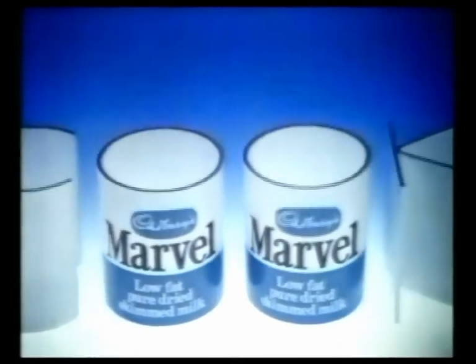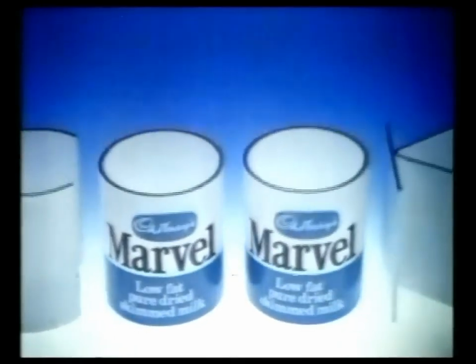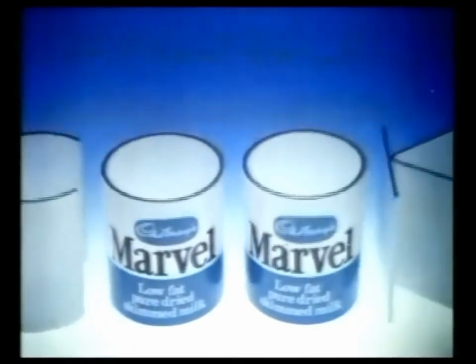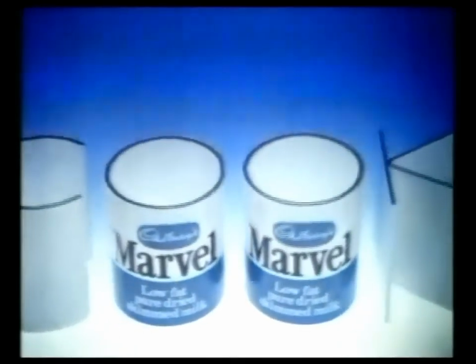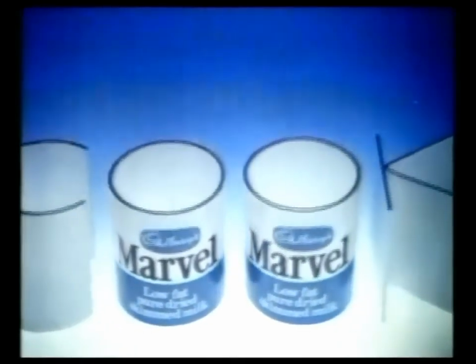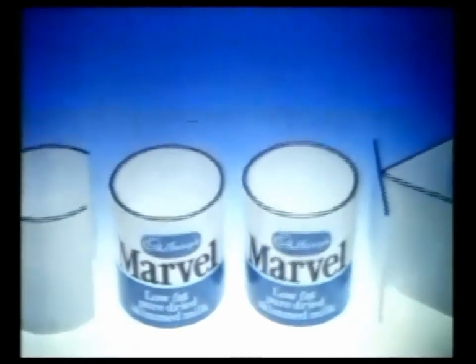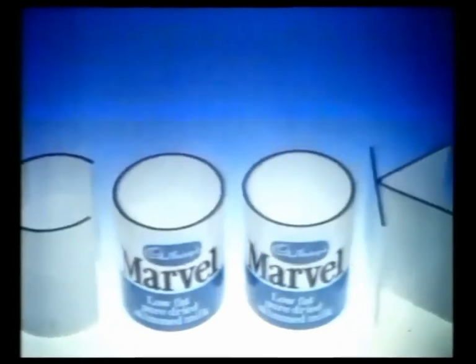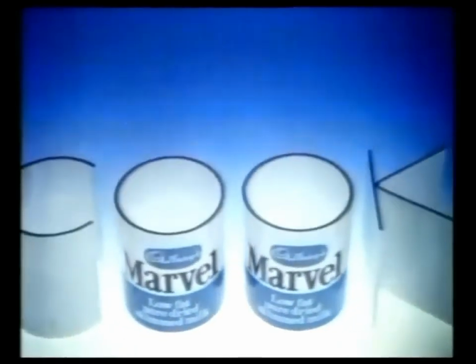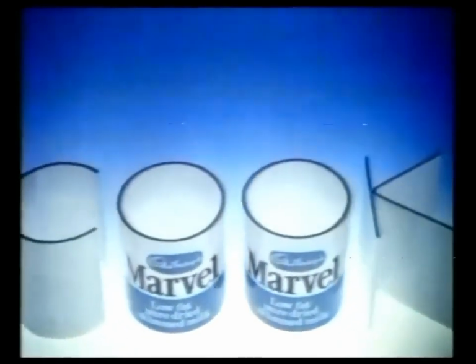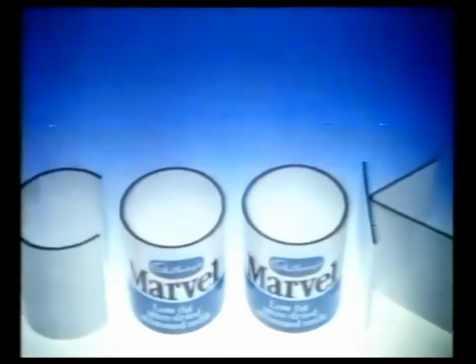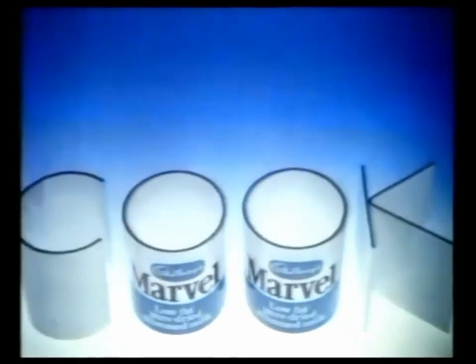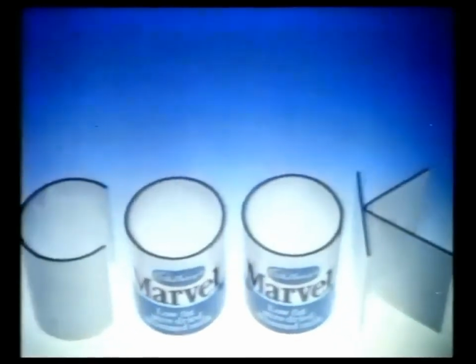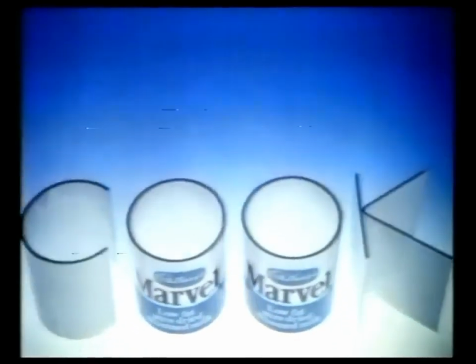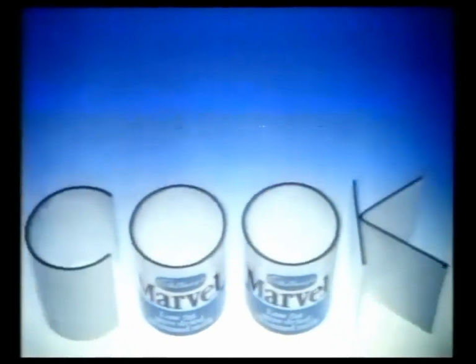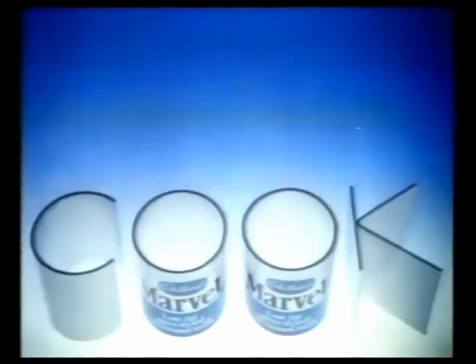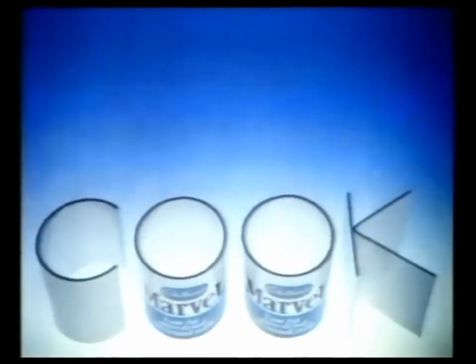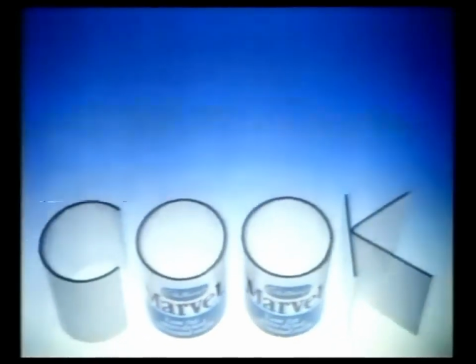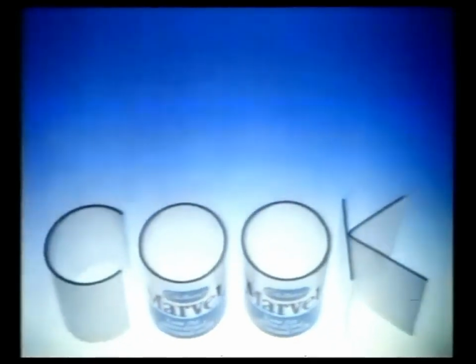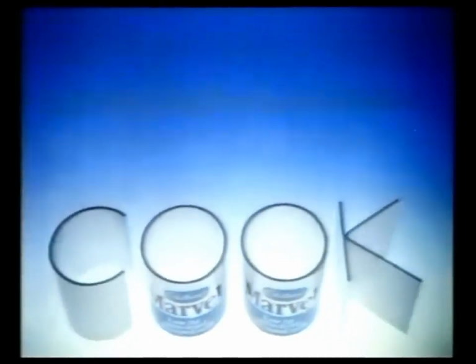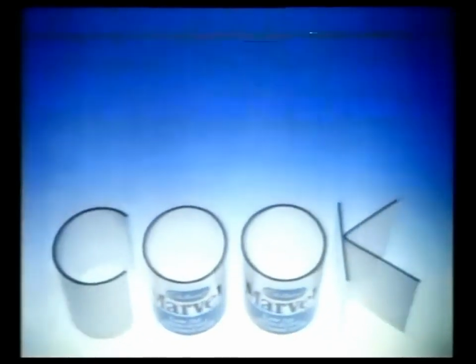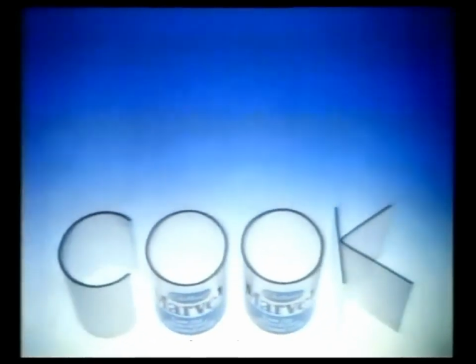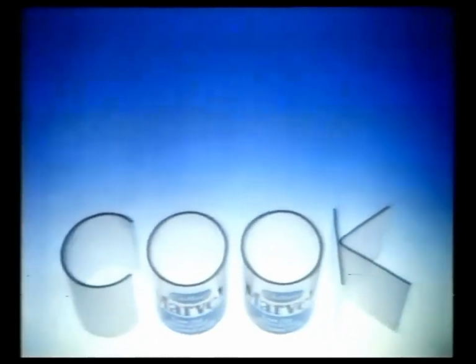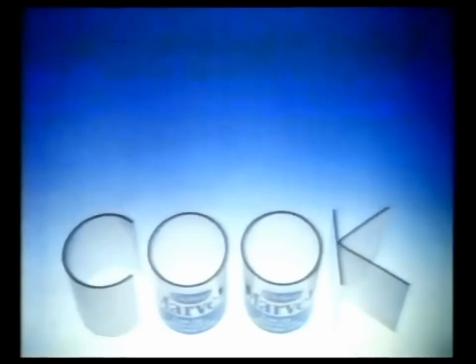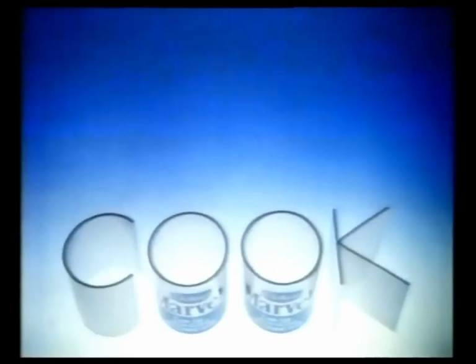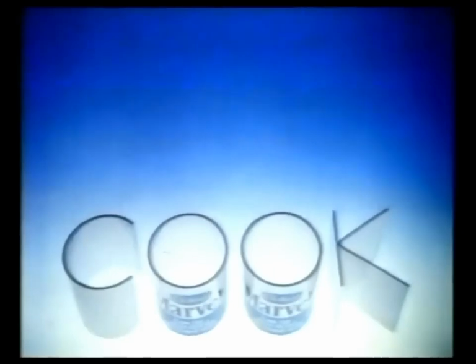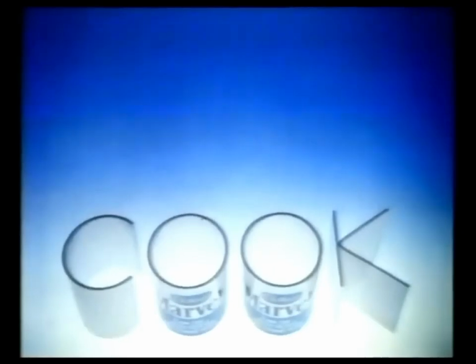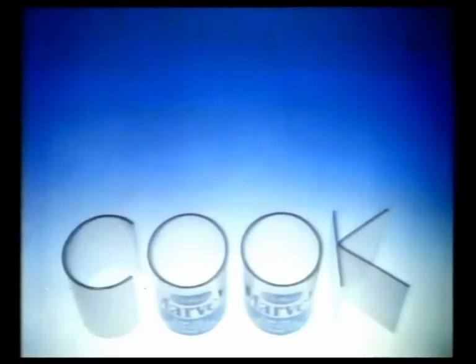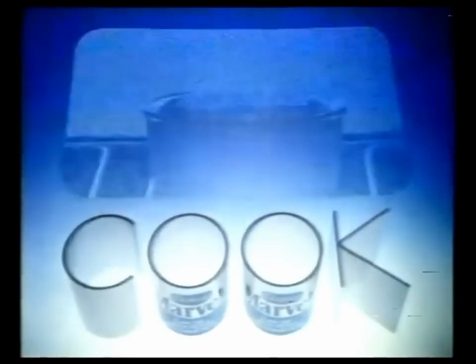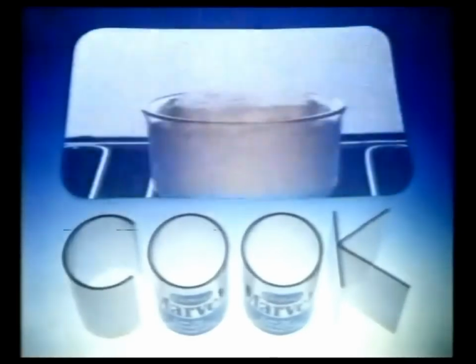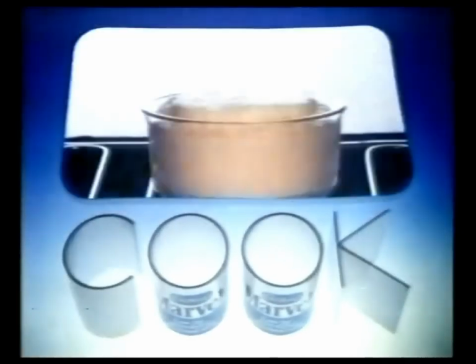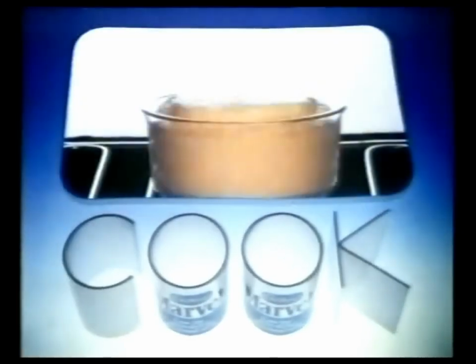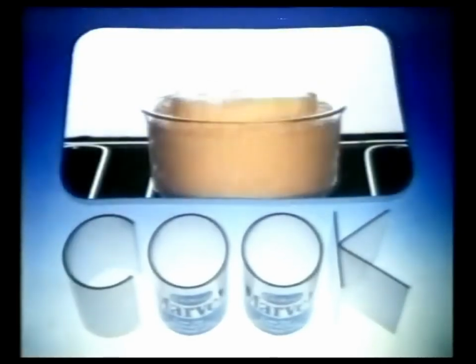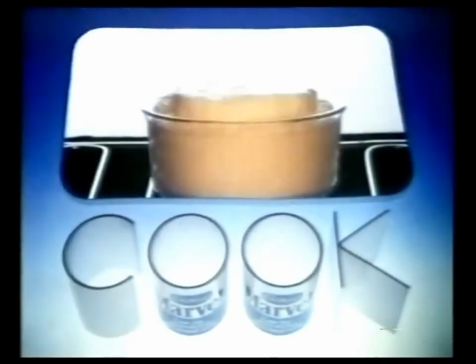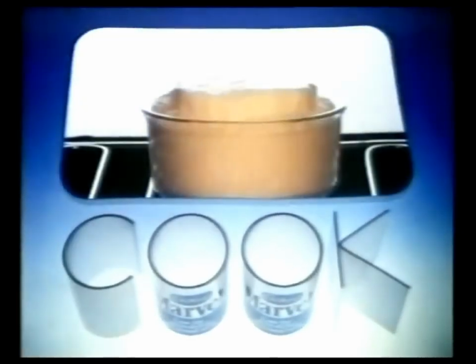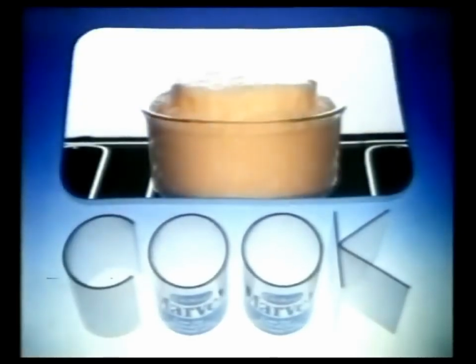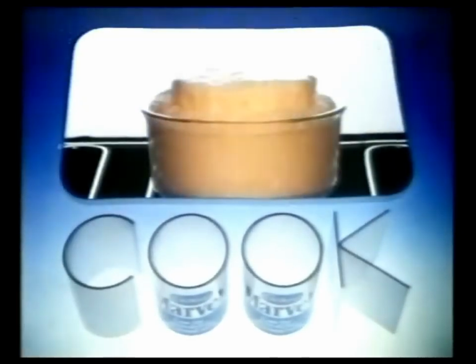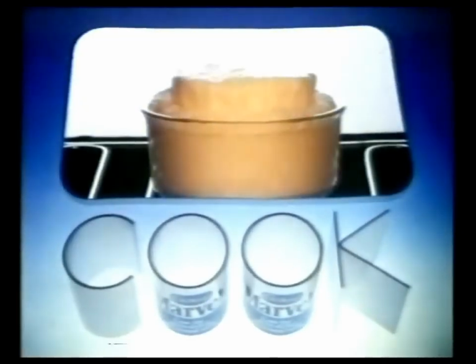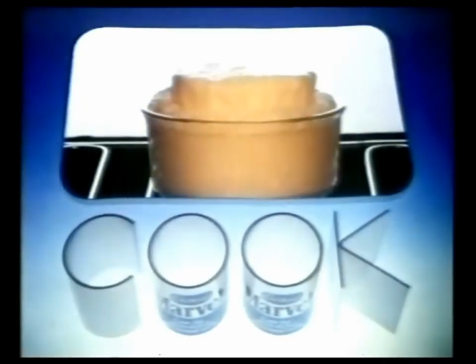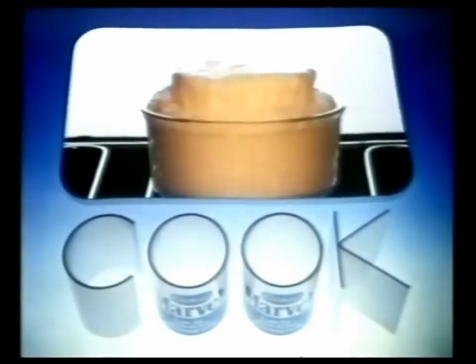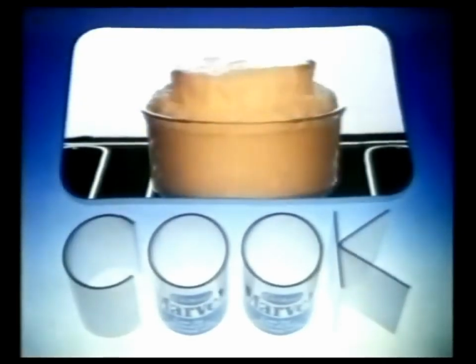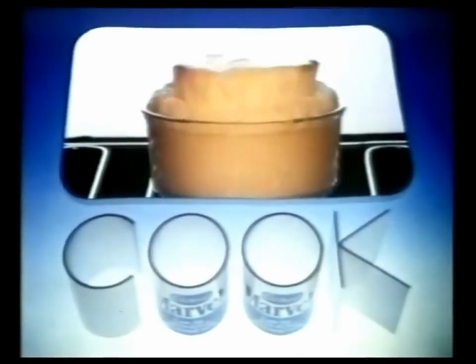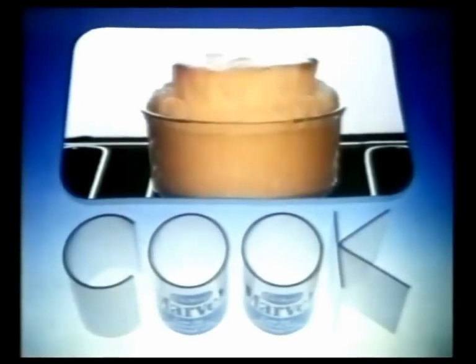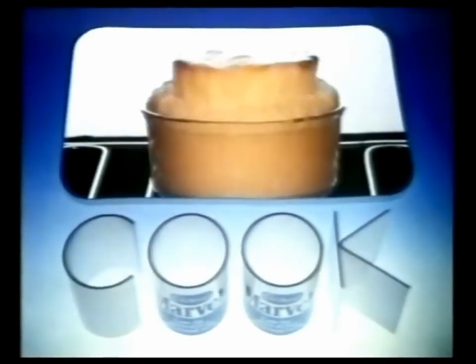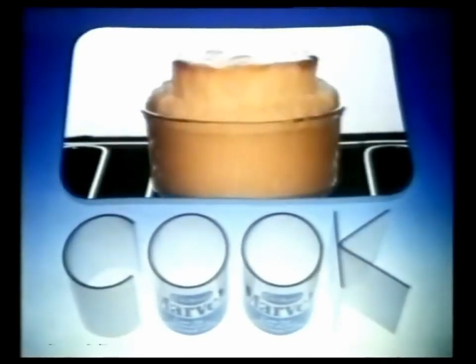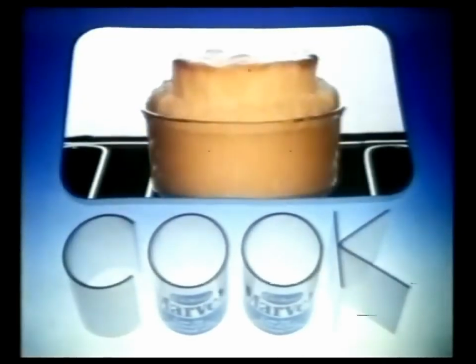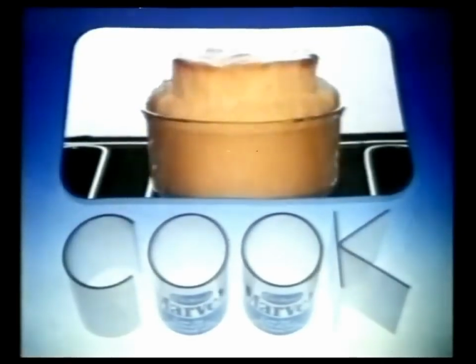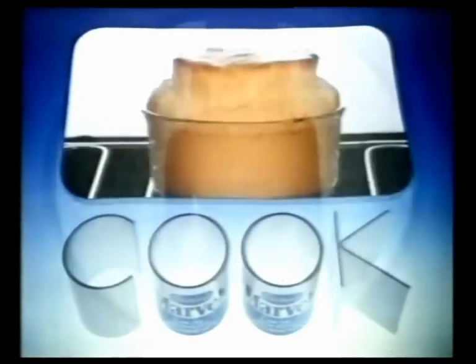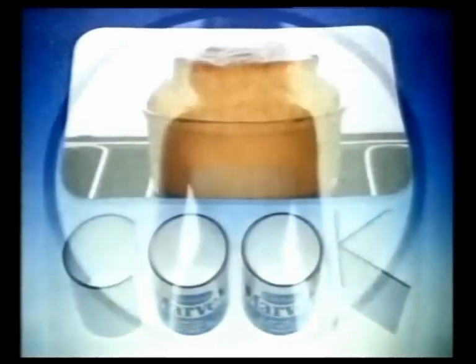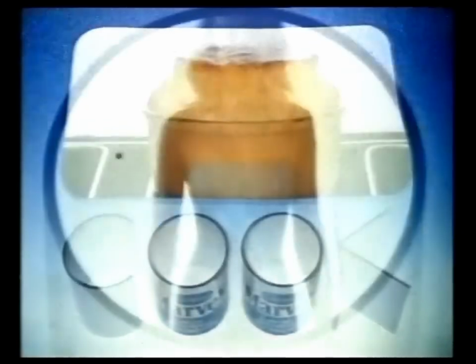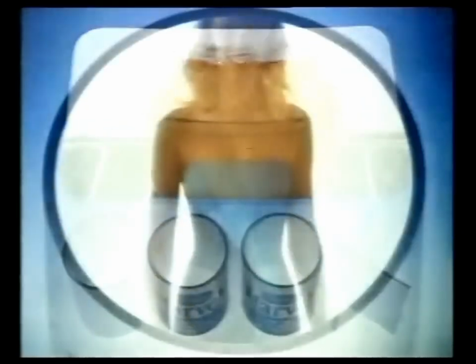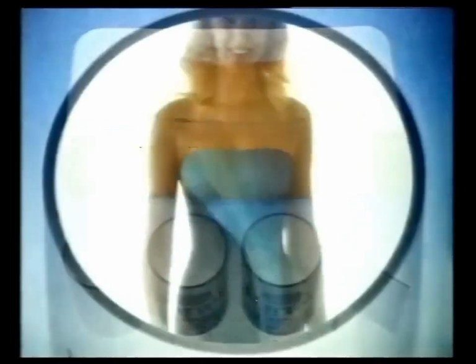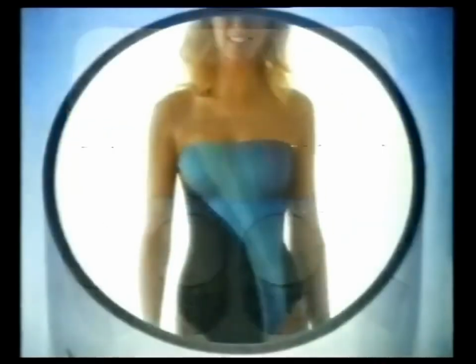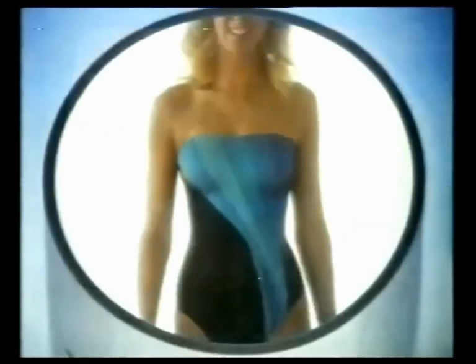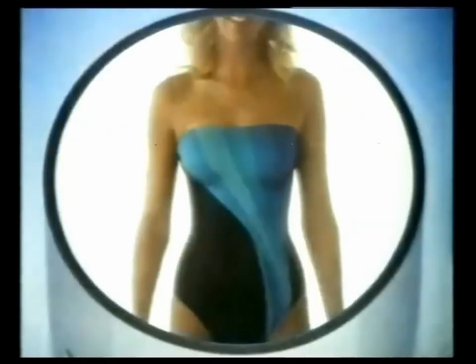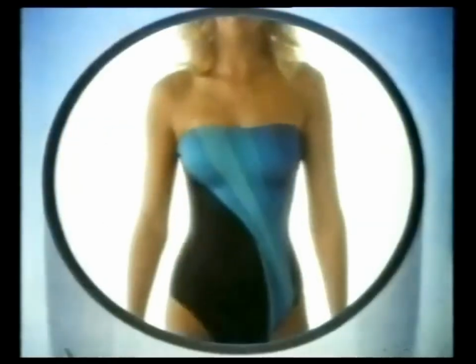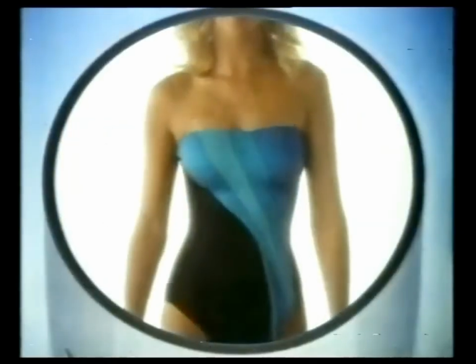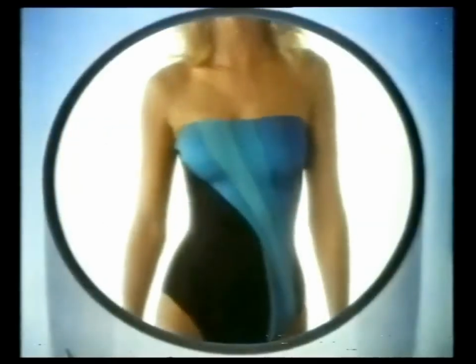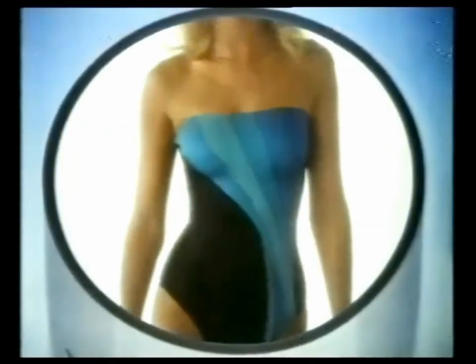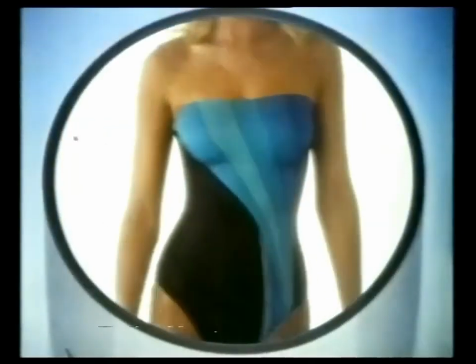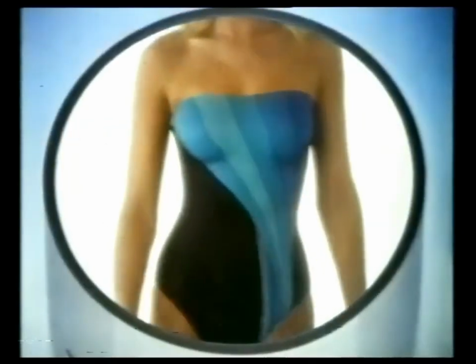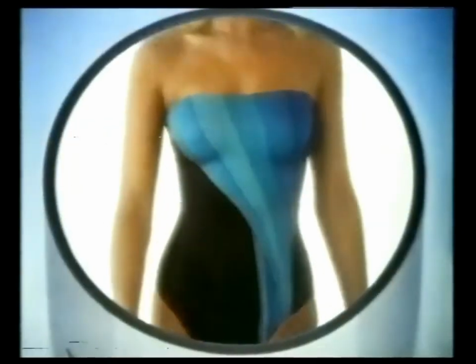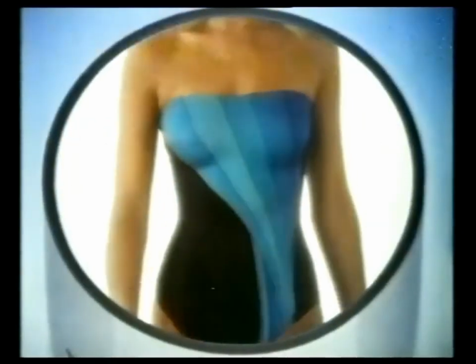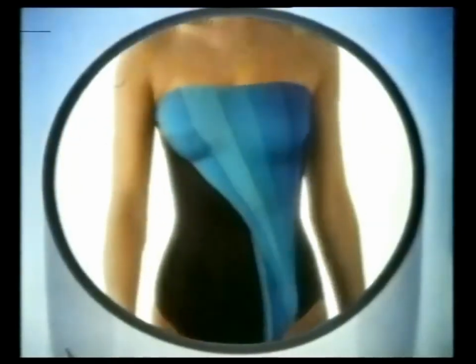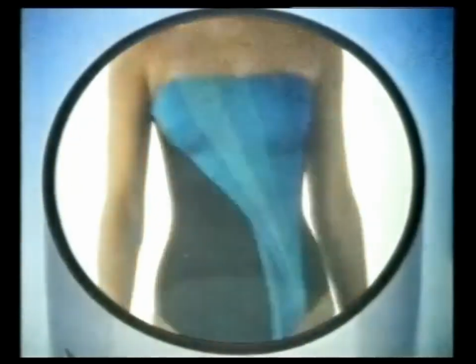Are you making the most of your Marvel? Marvel makes cooking deliciously light and helps keep you looking just right.